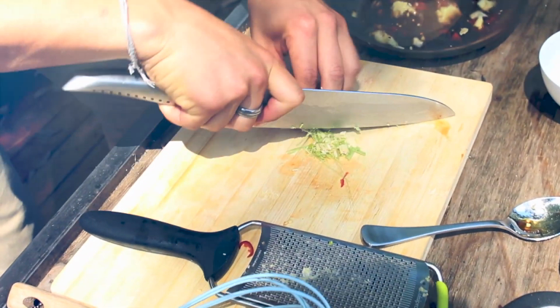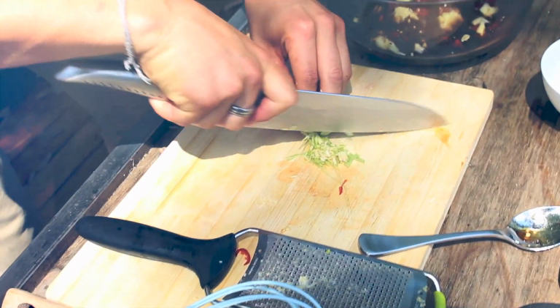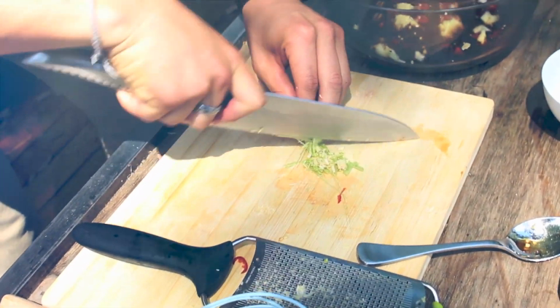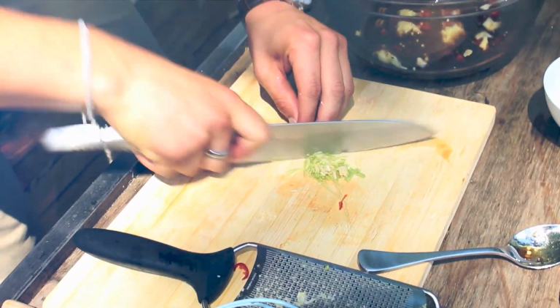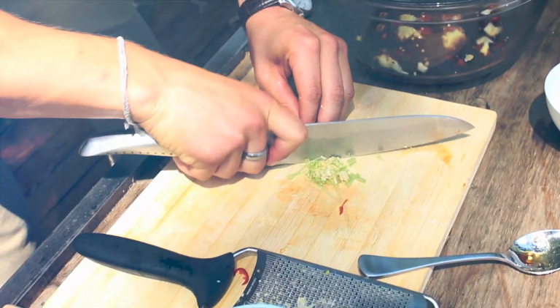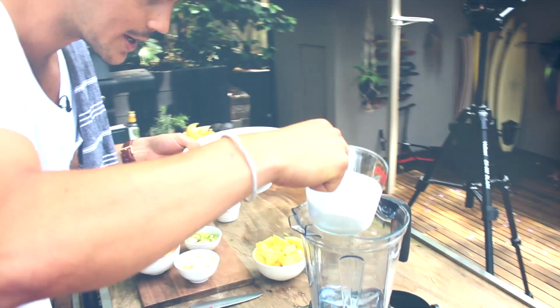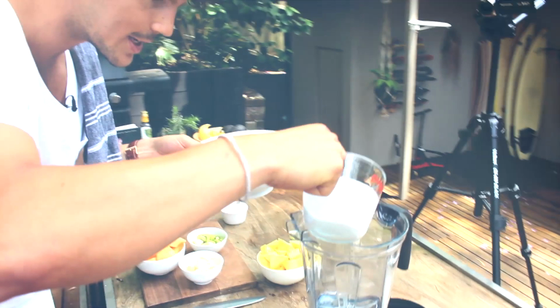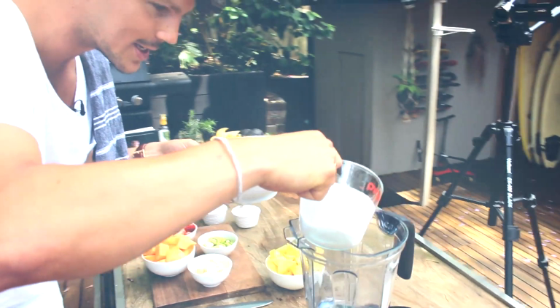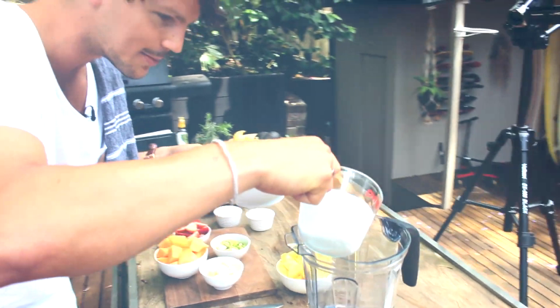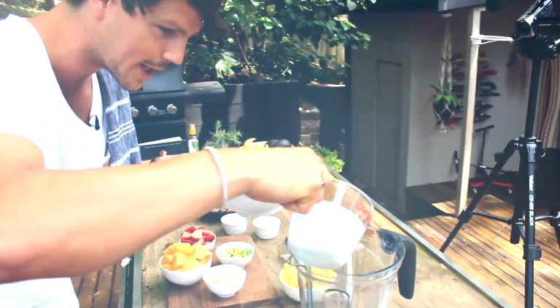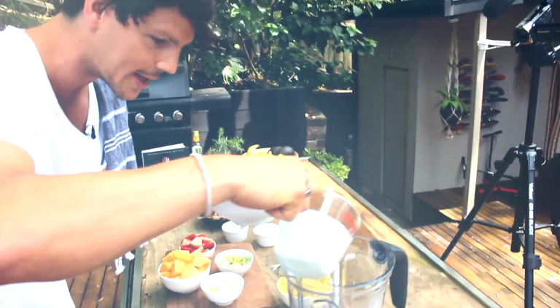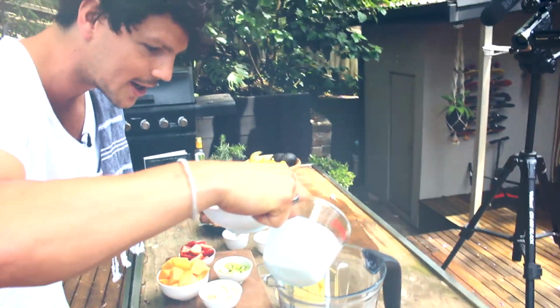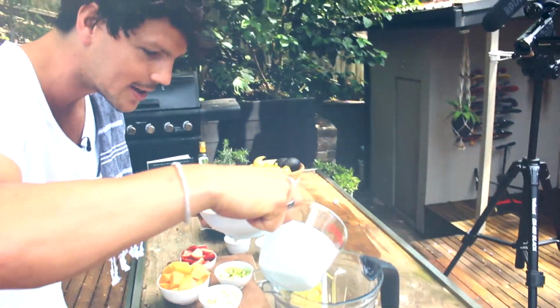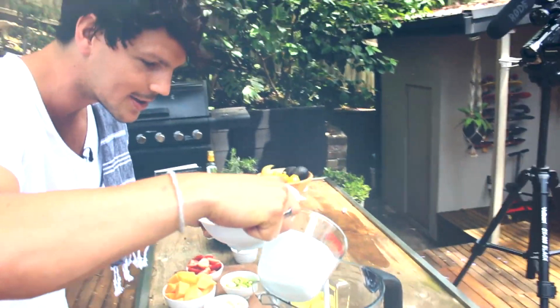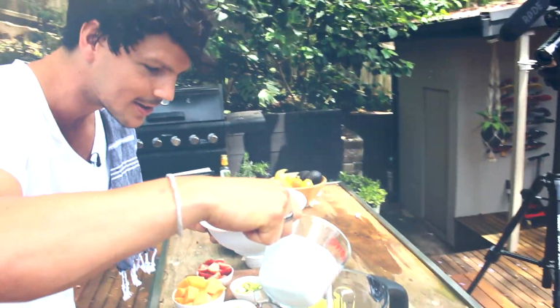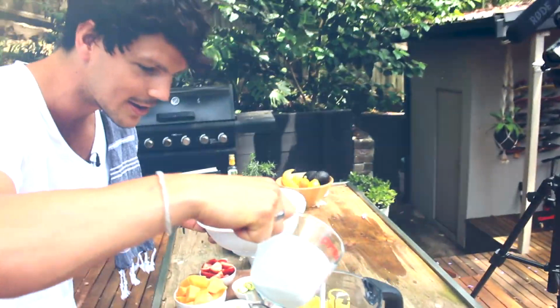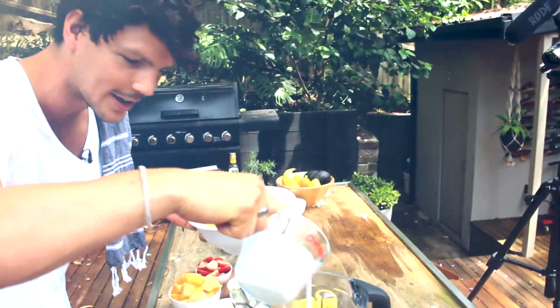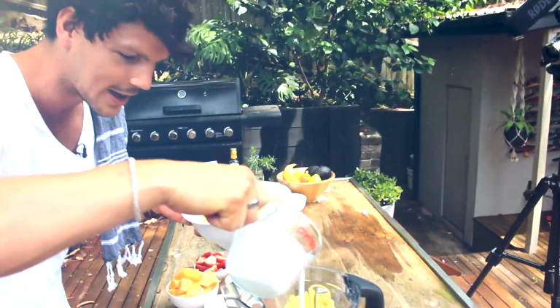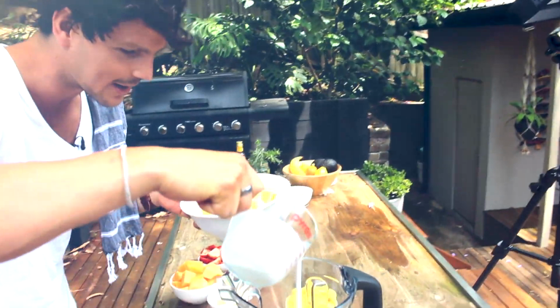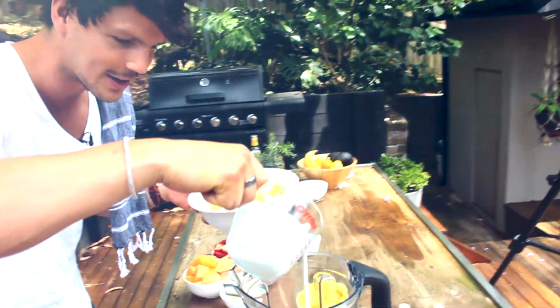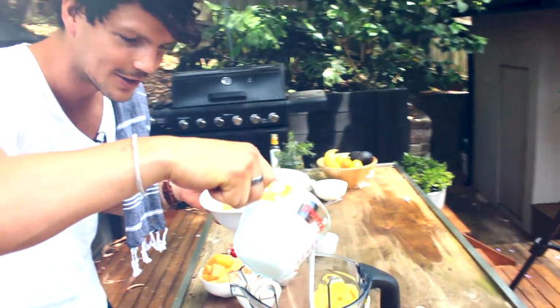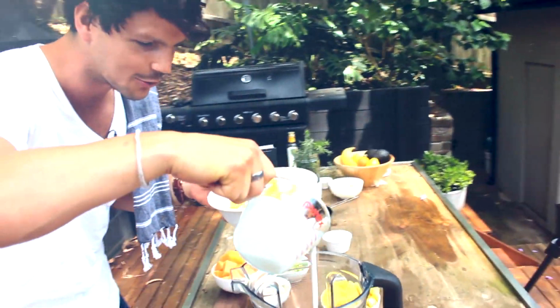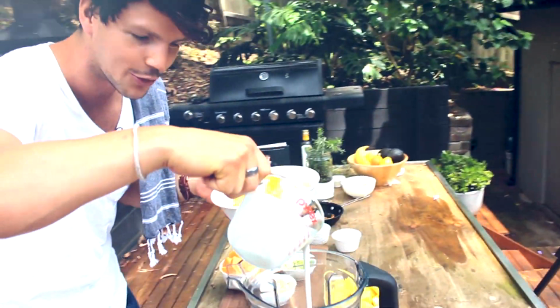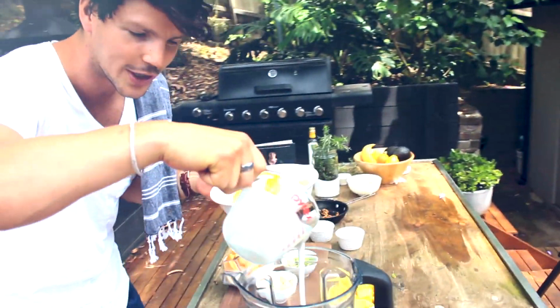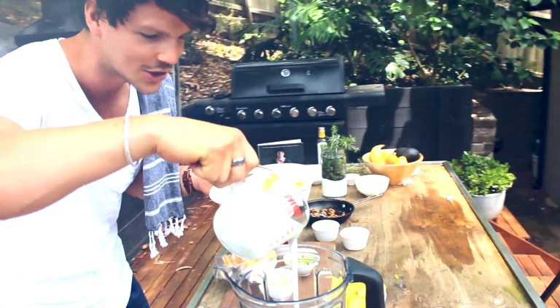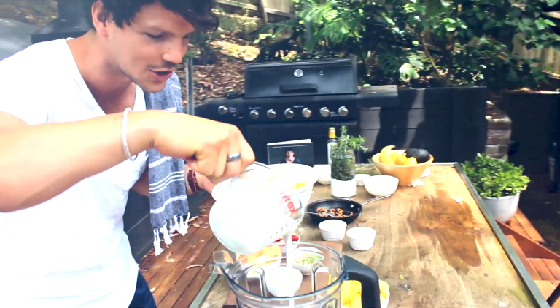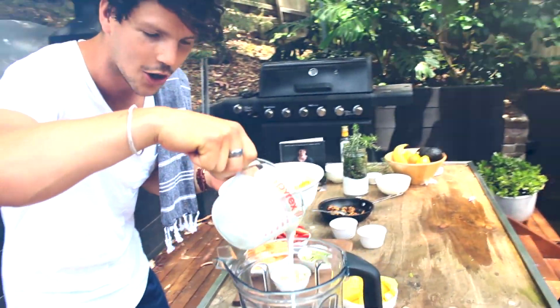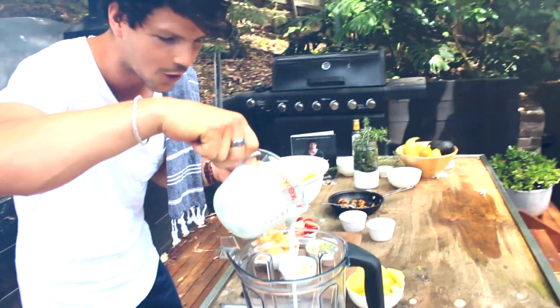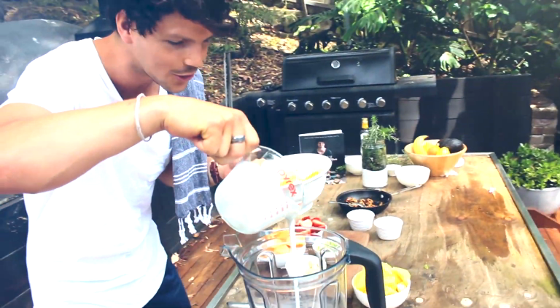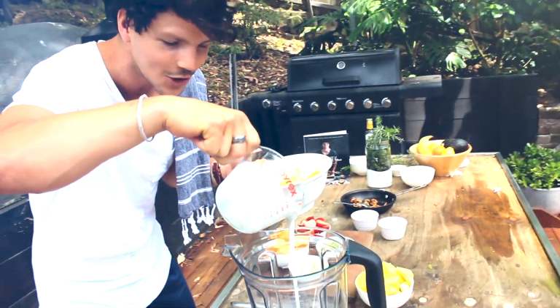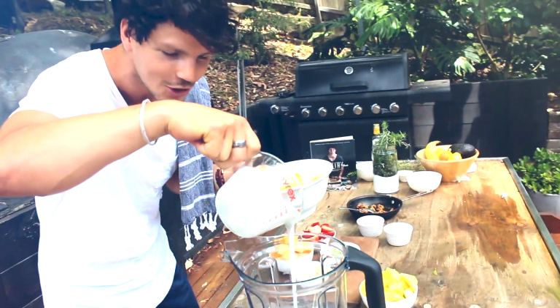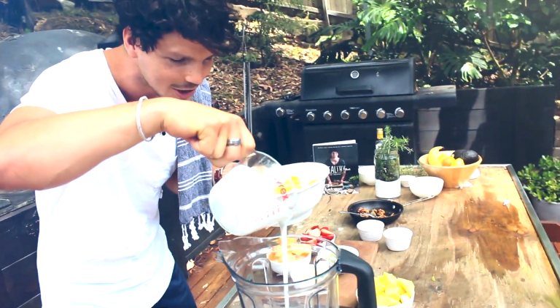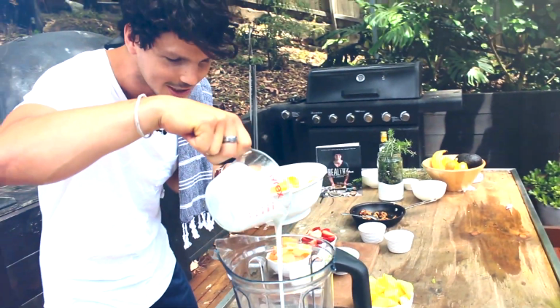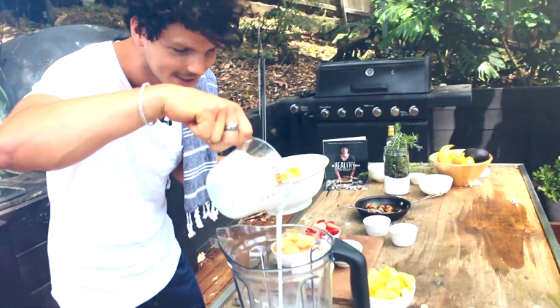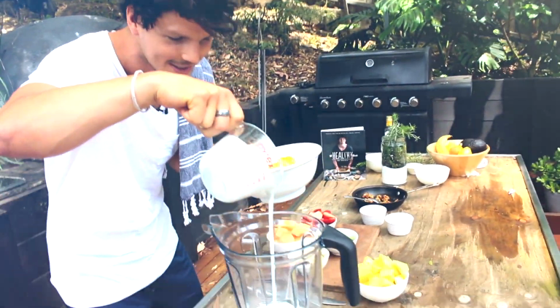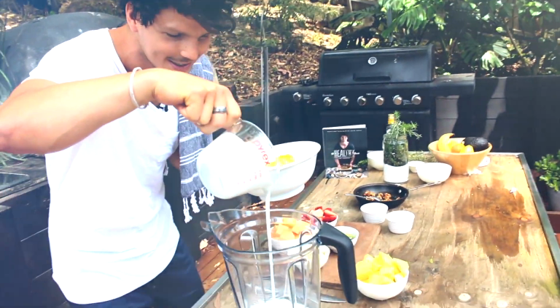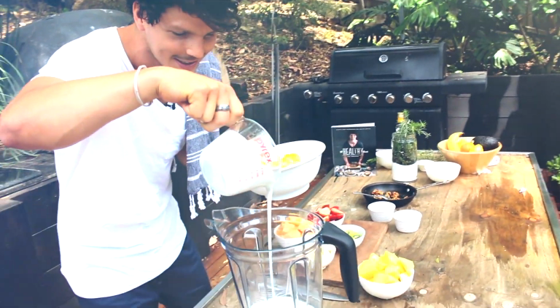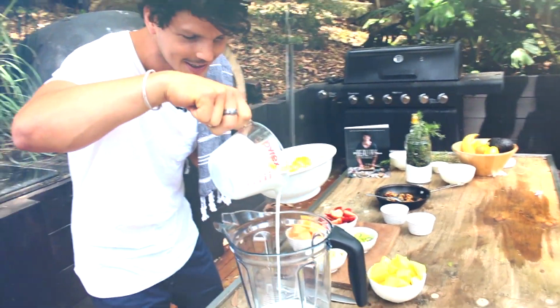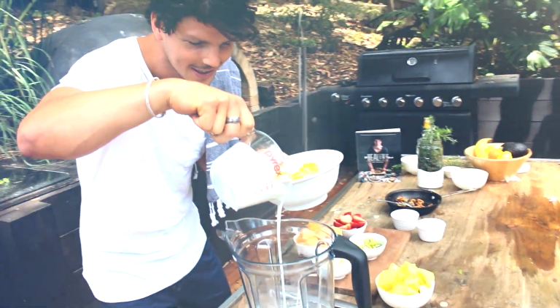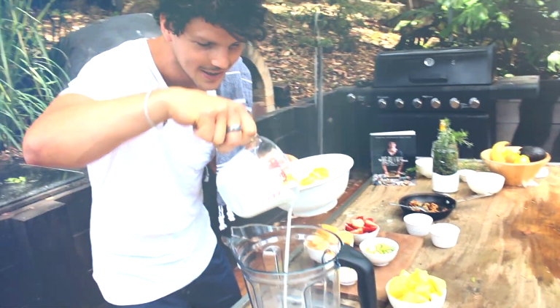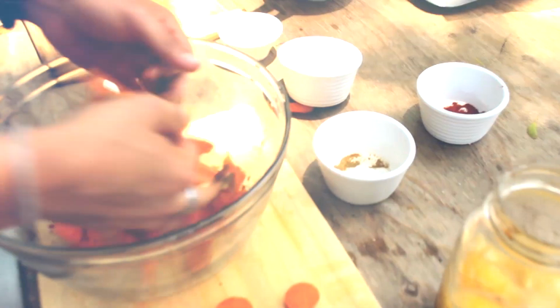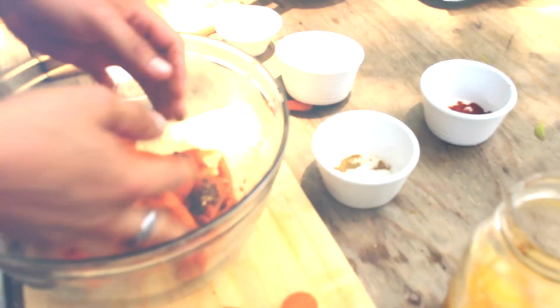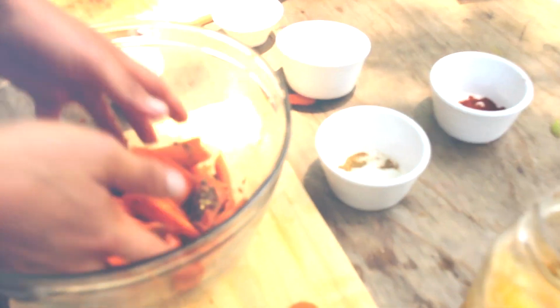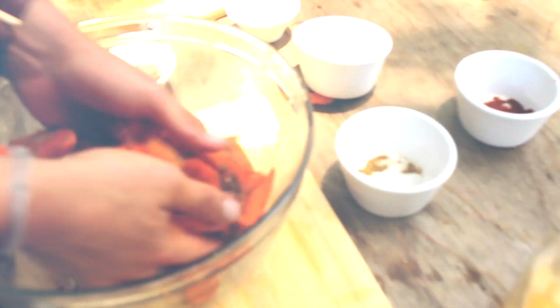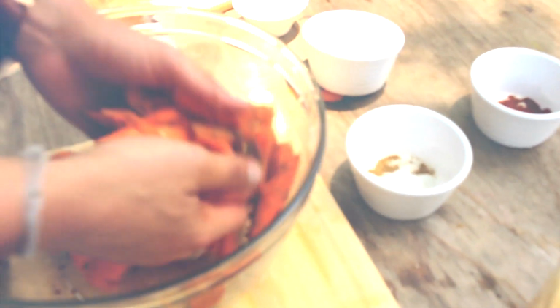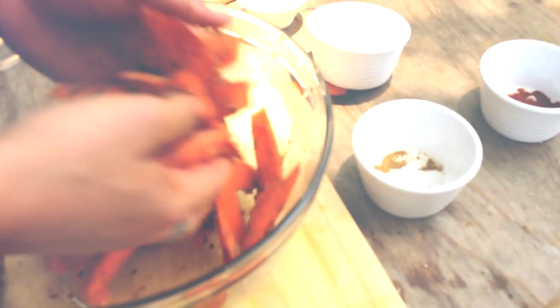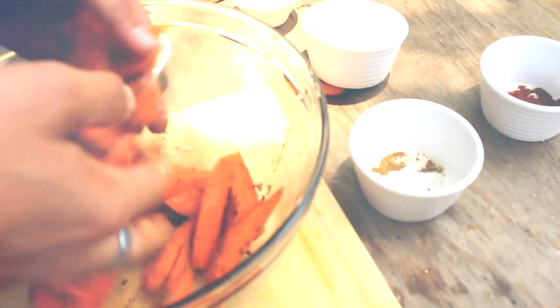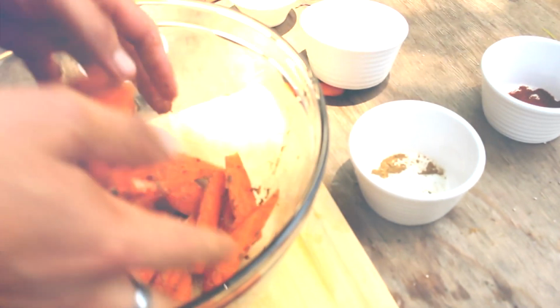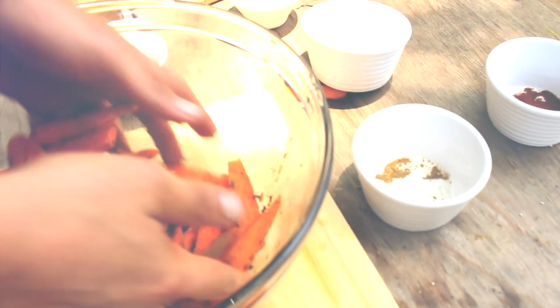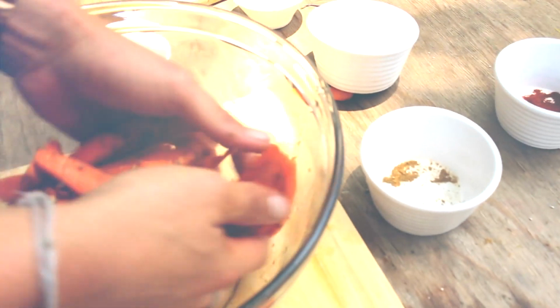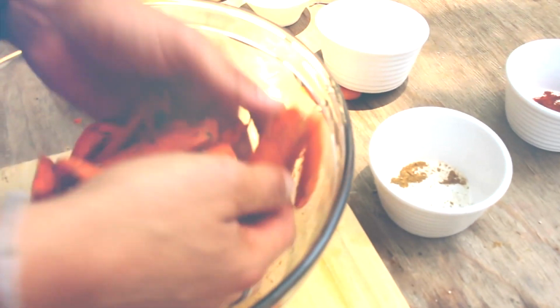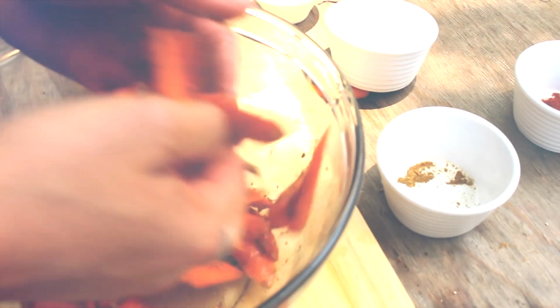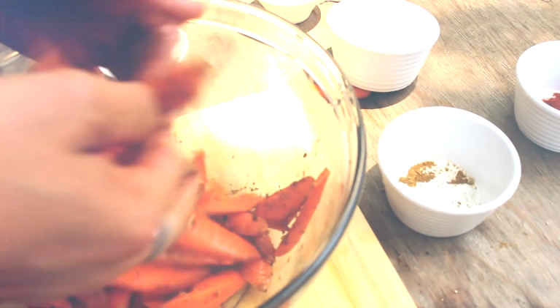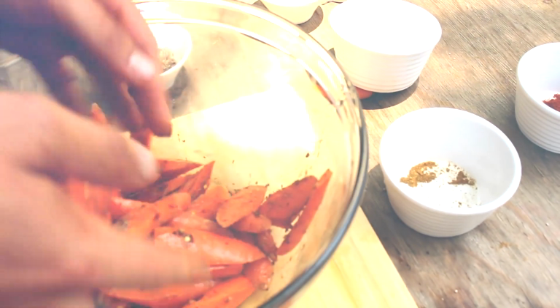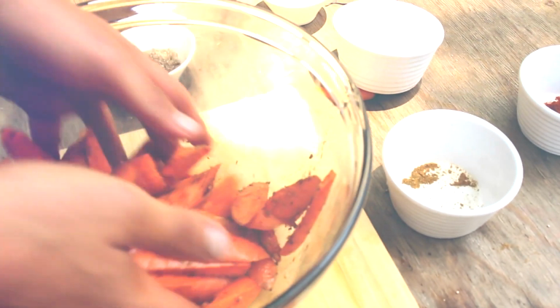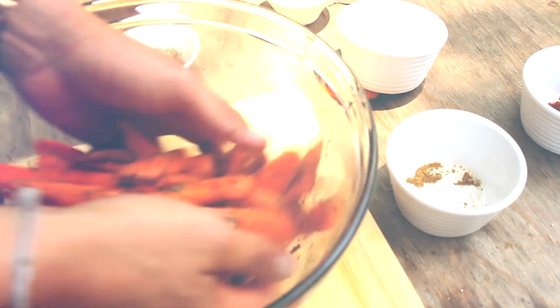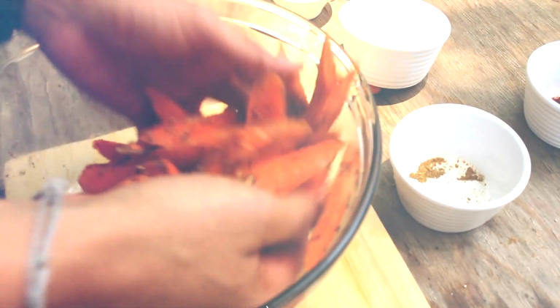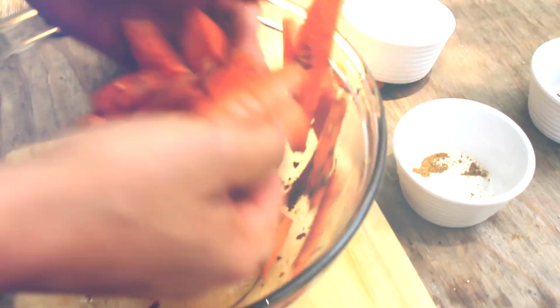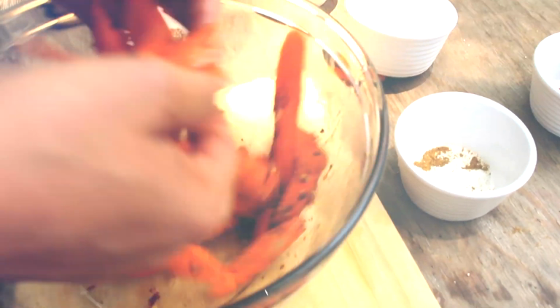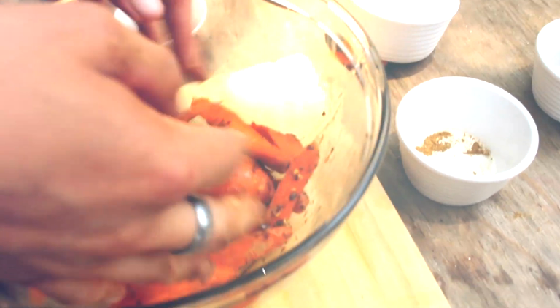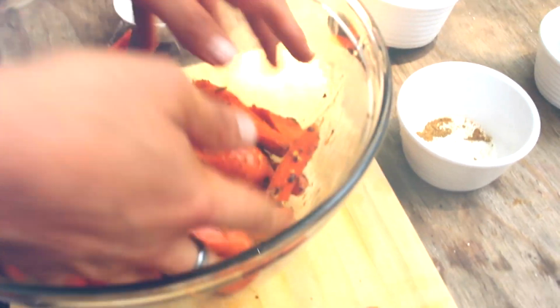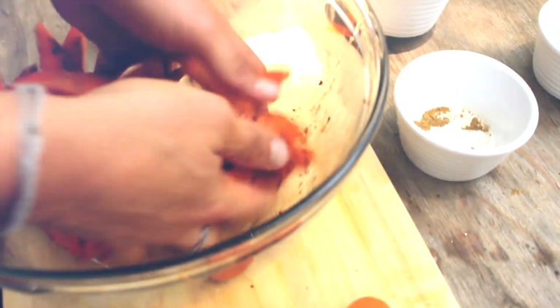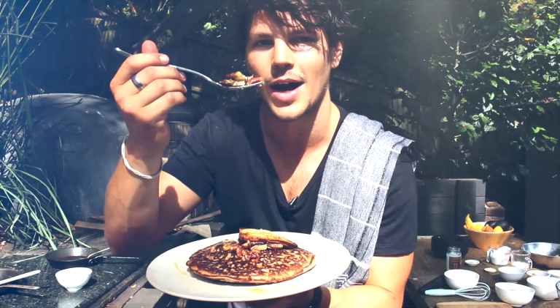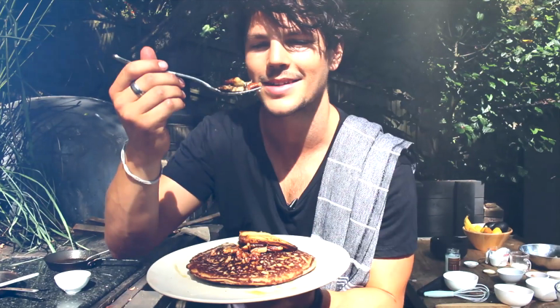Coconut milk into your blender, rich golden goodness, and a very satisfying bite.